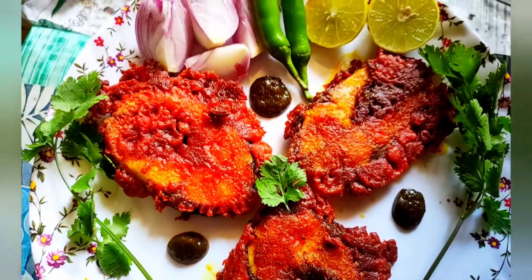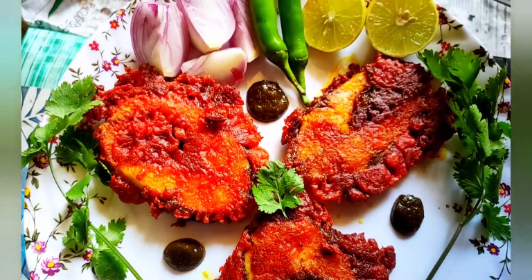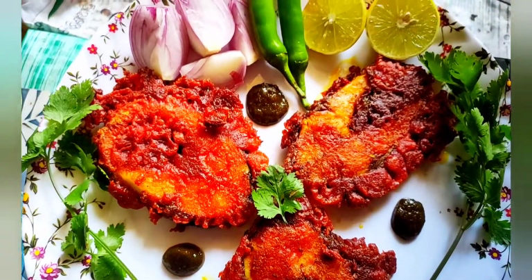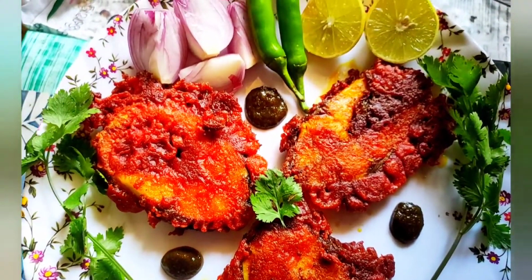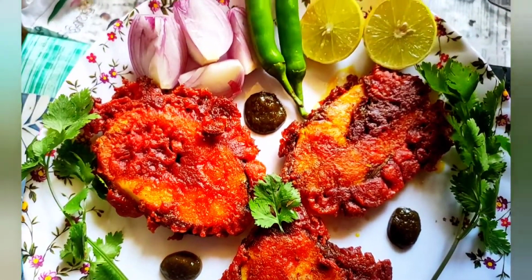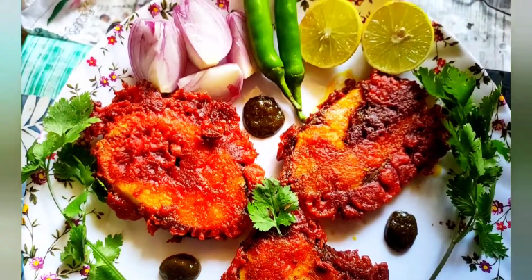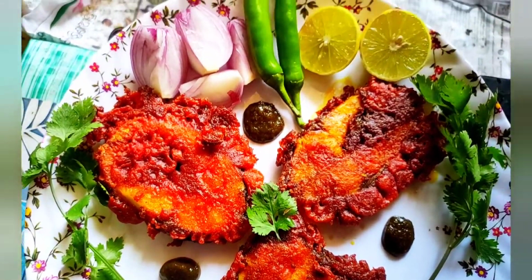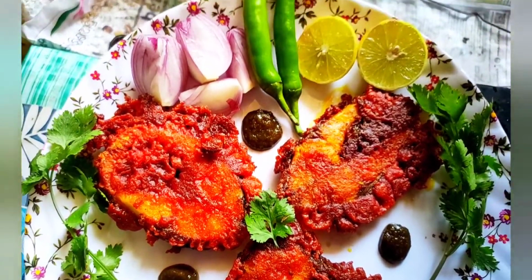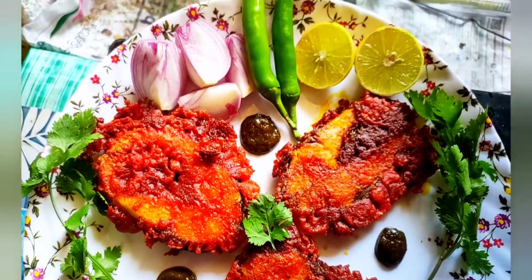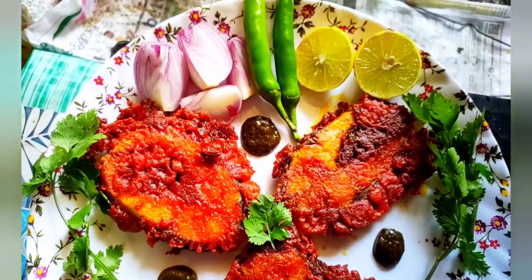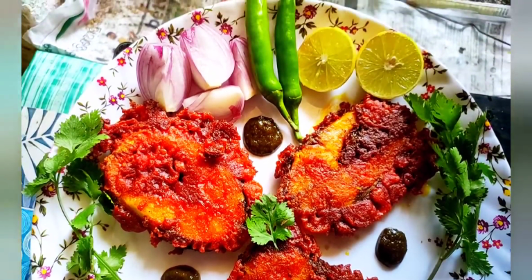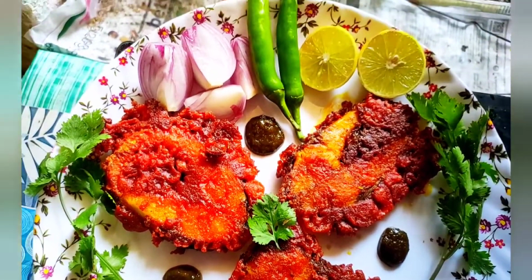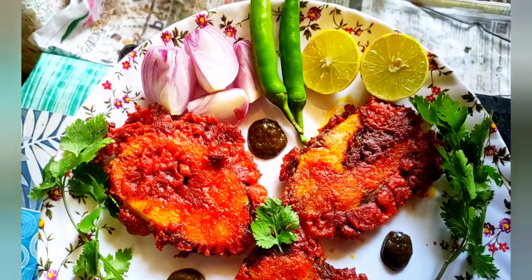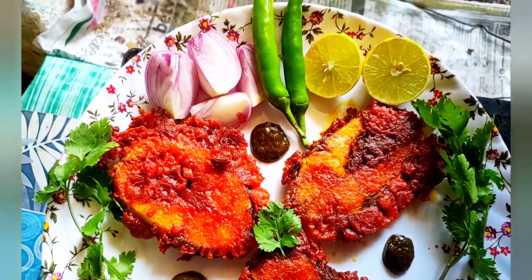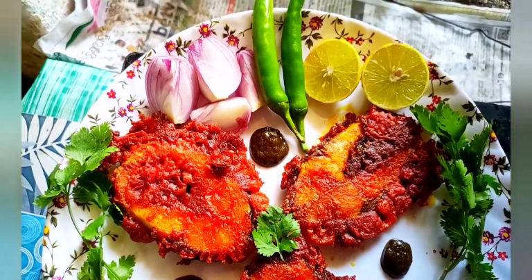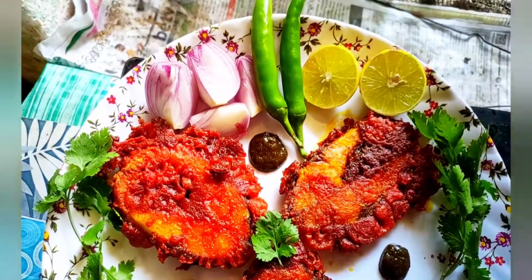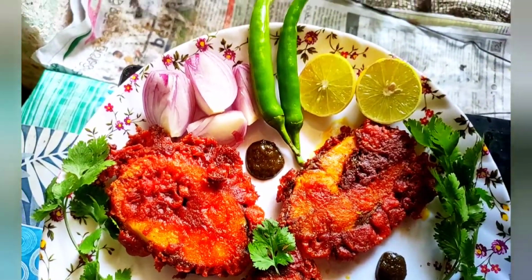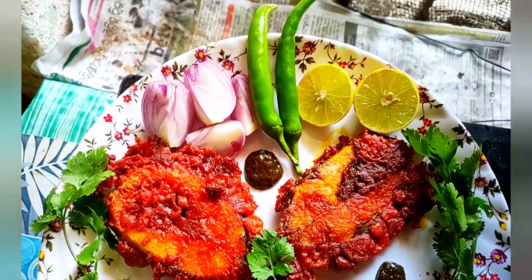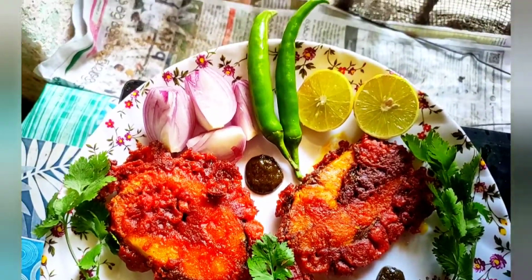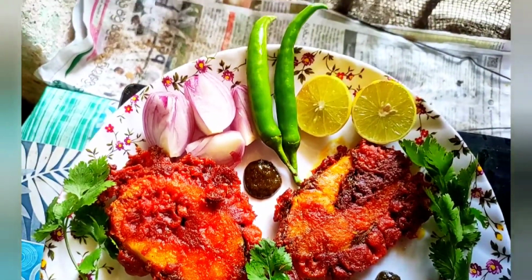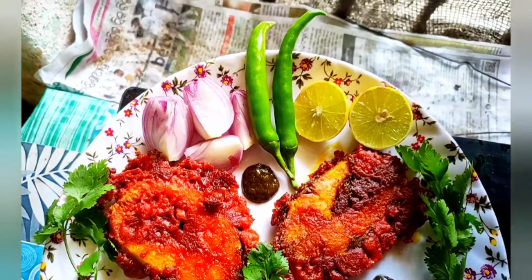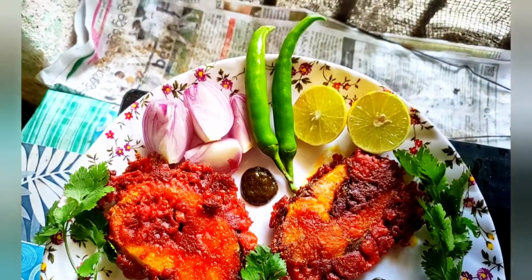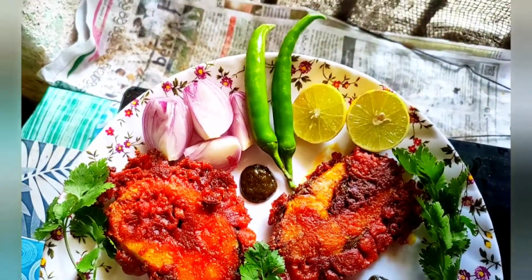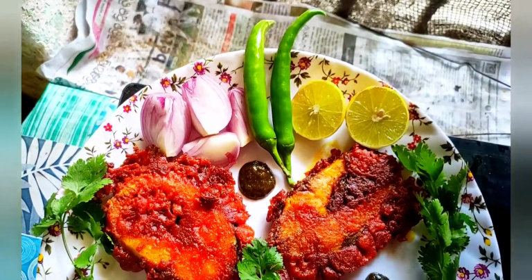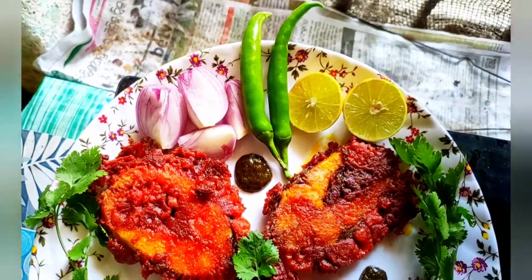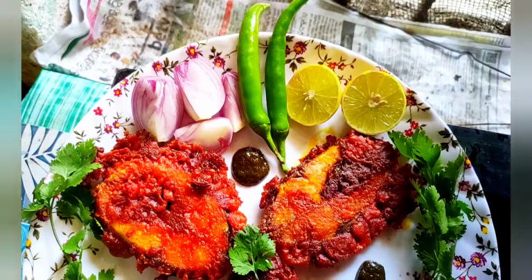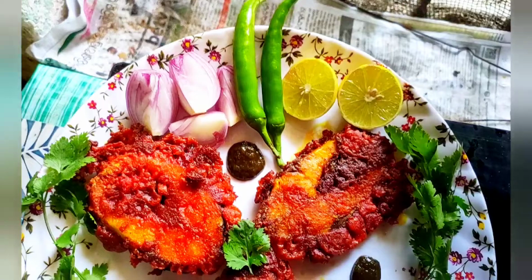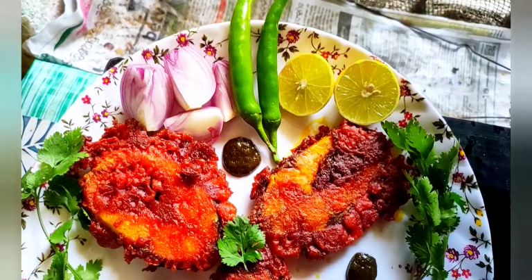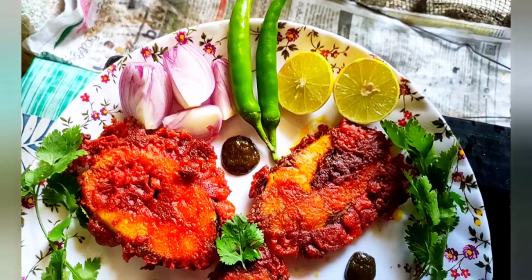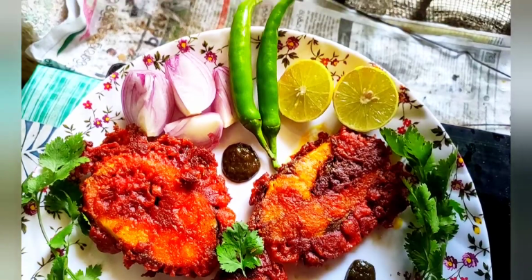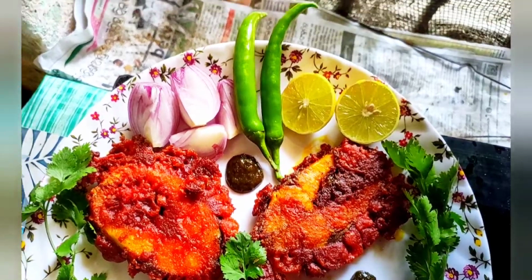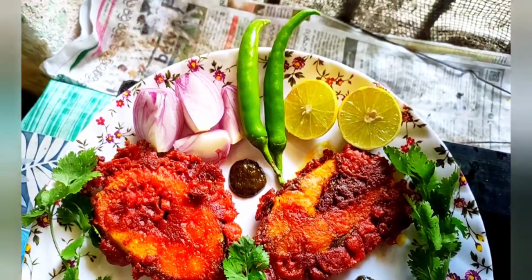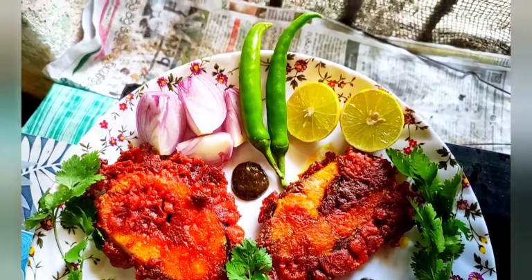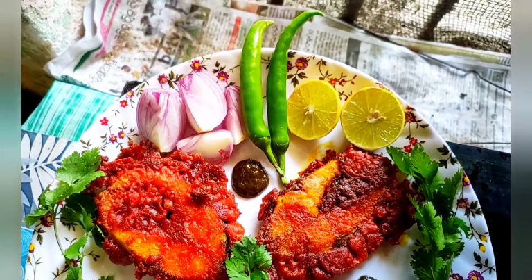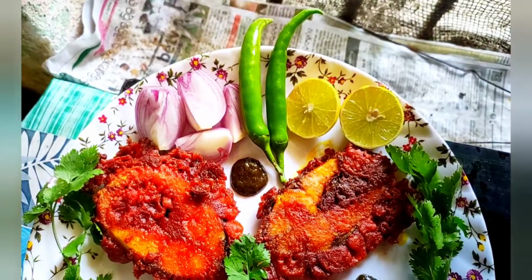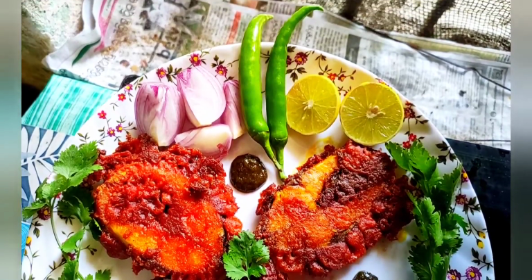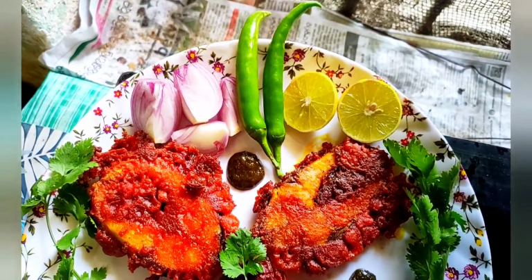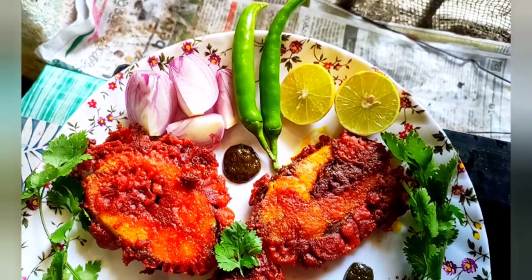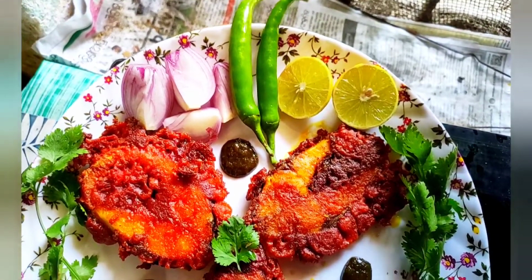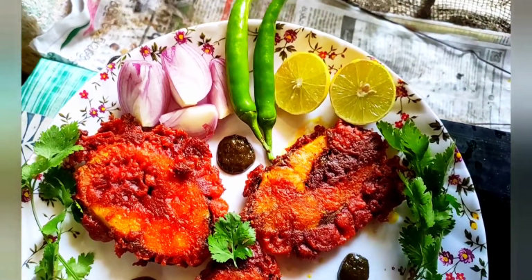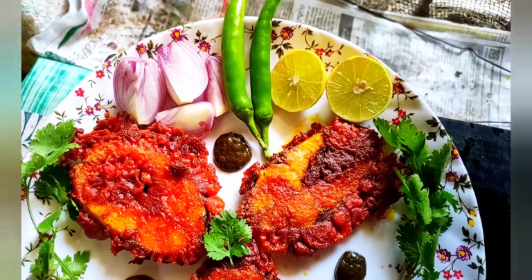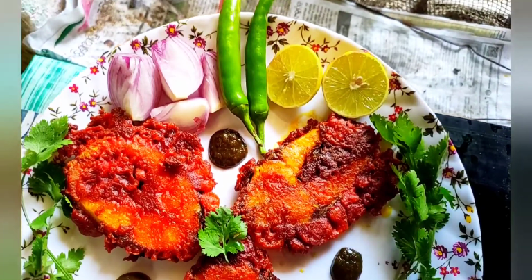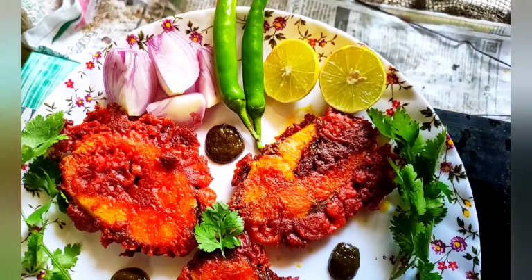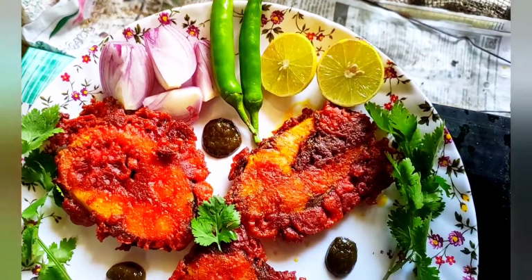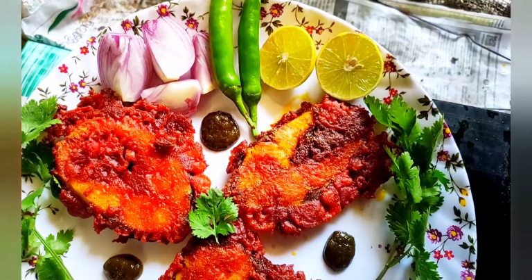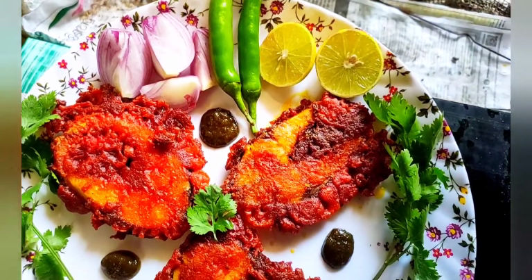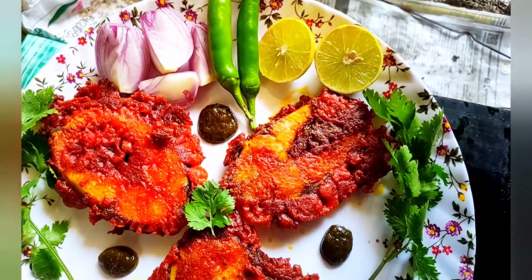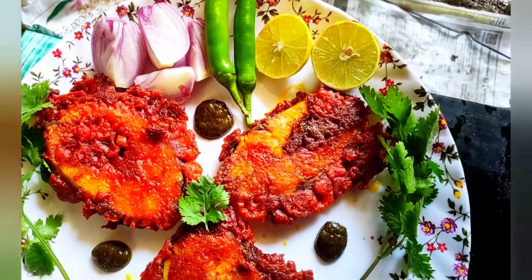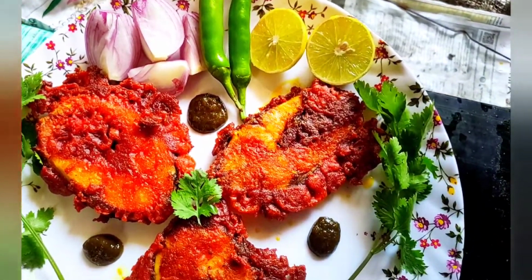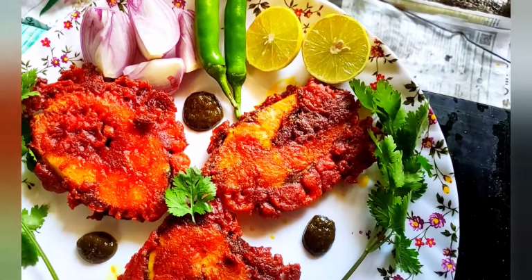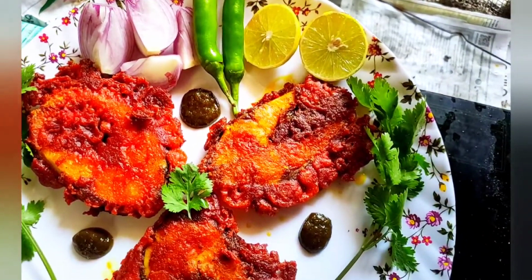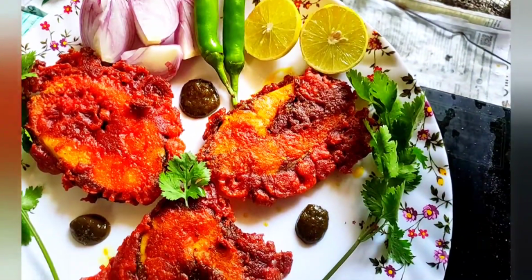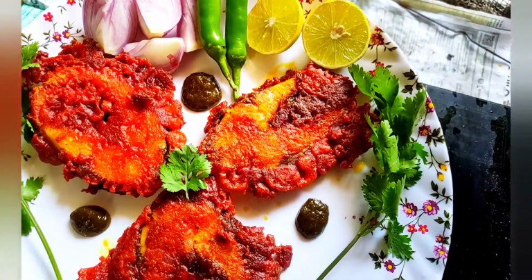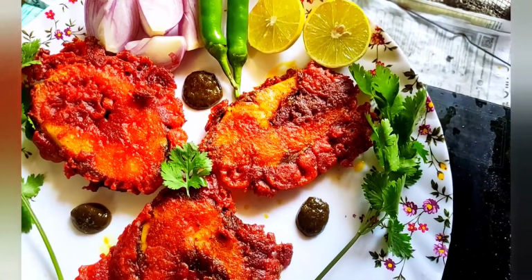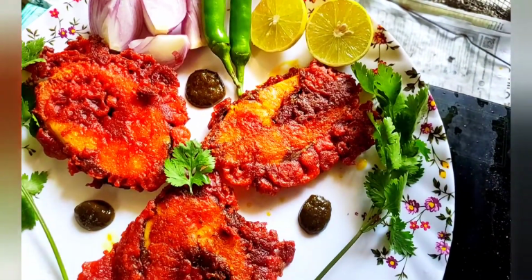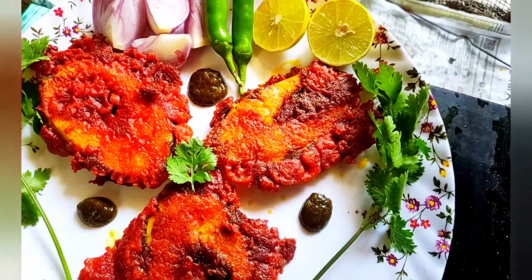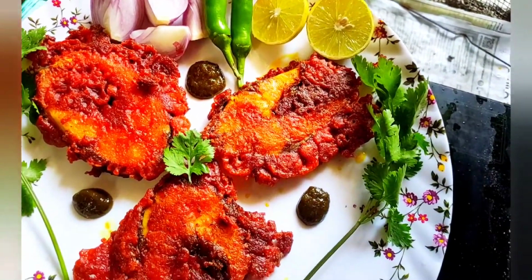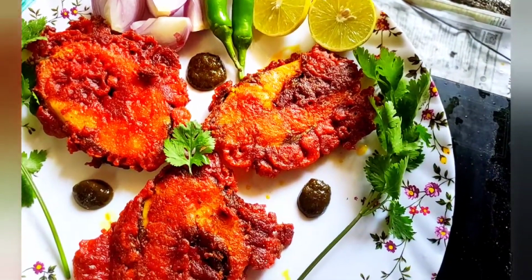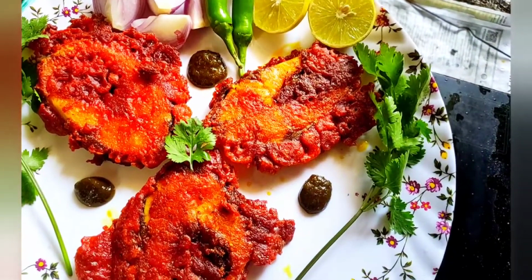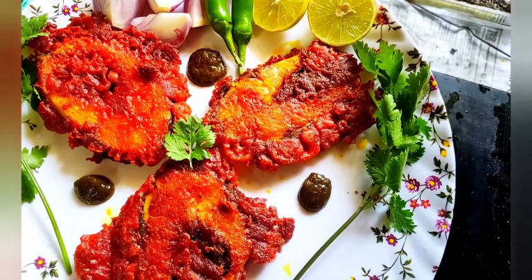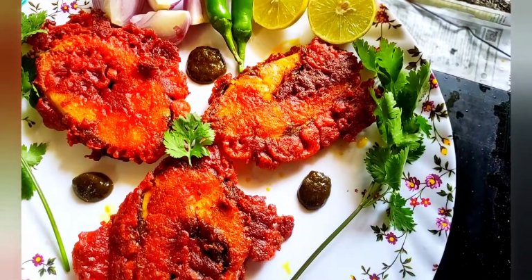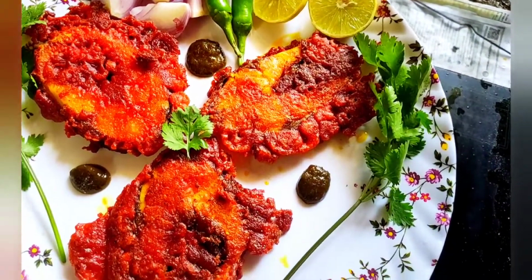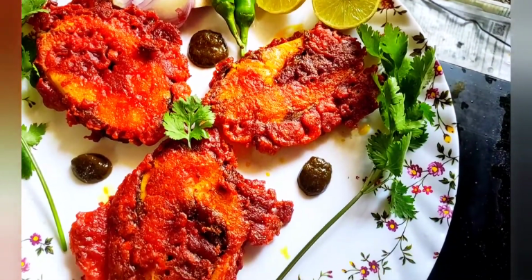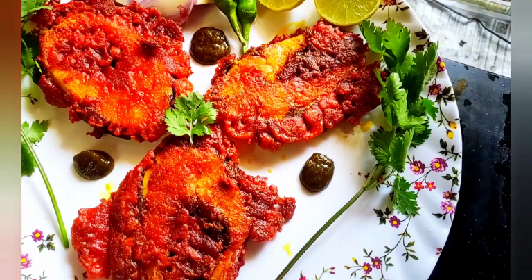We also have a dish to make it. If you like it, please comment.